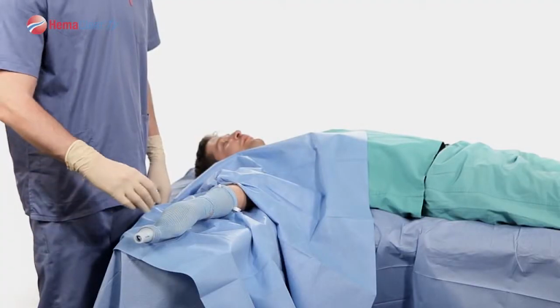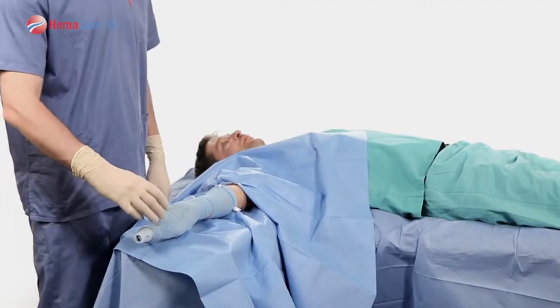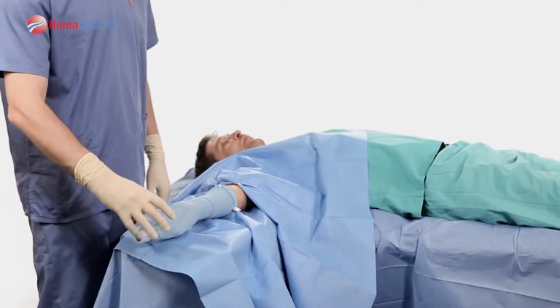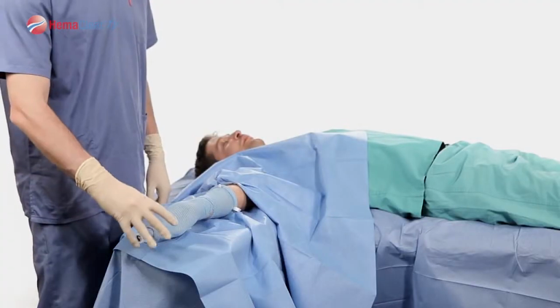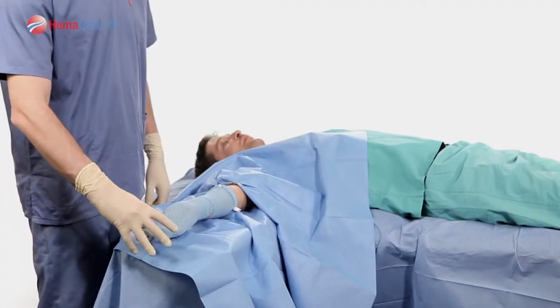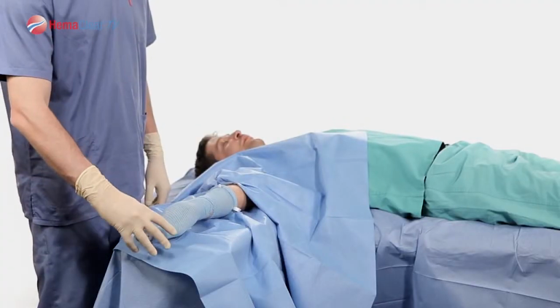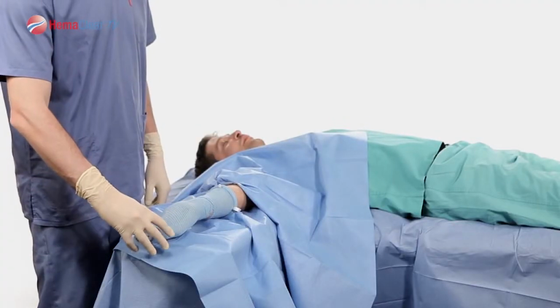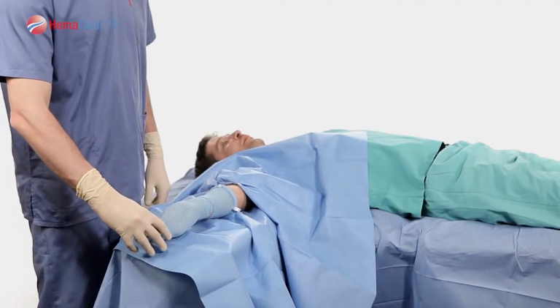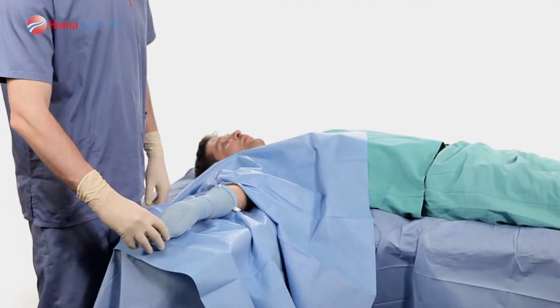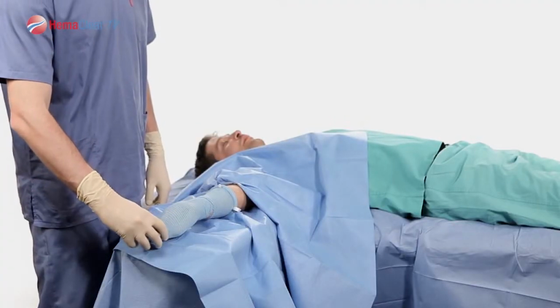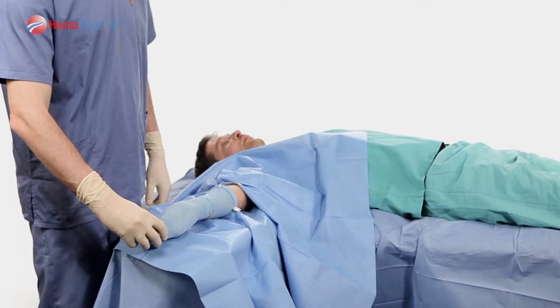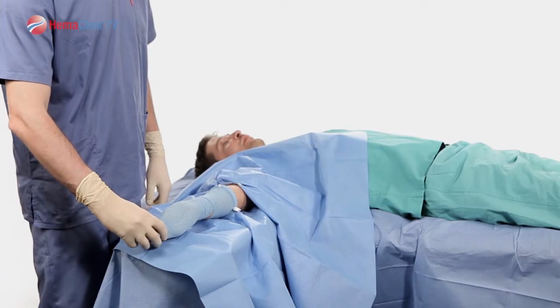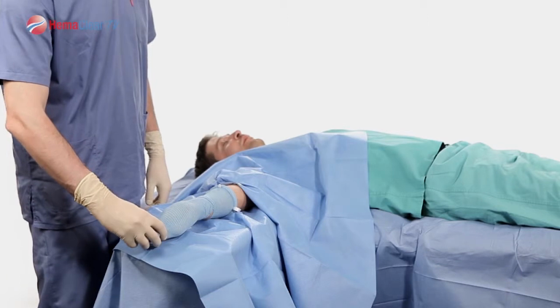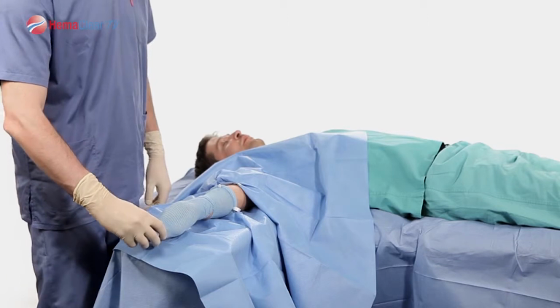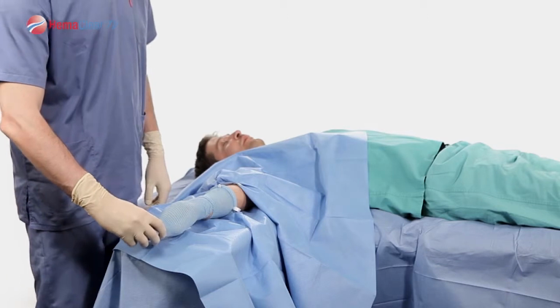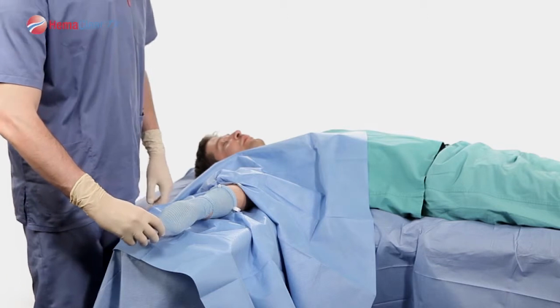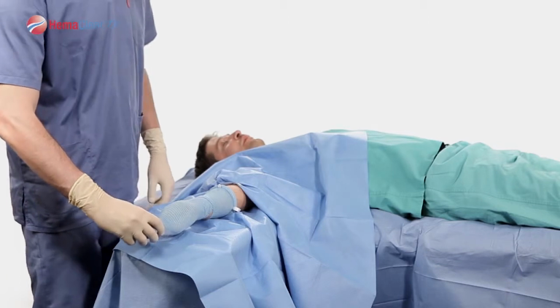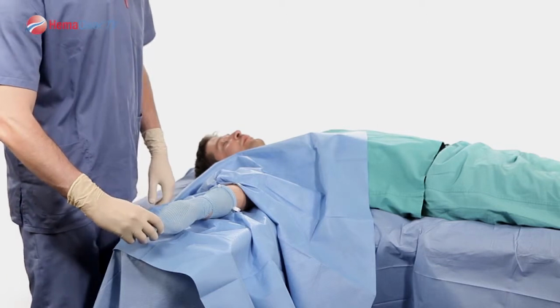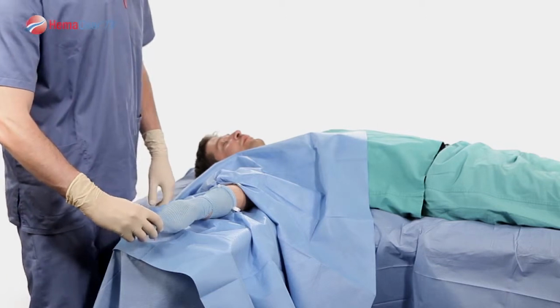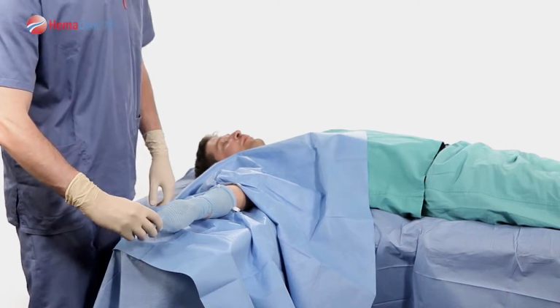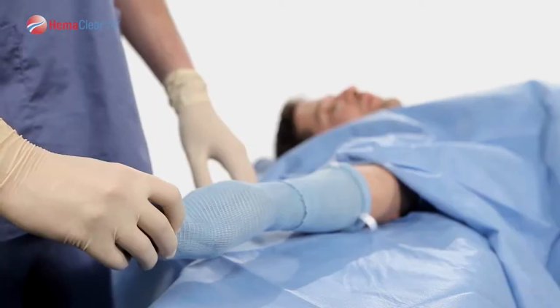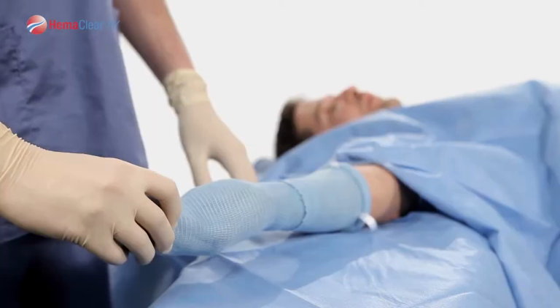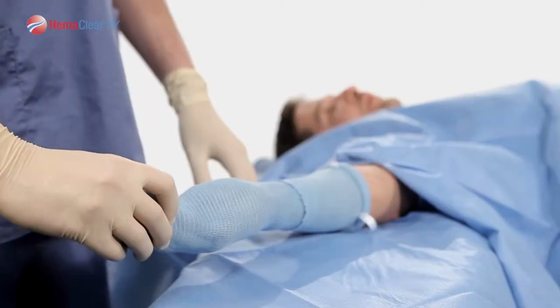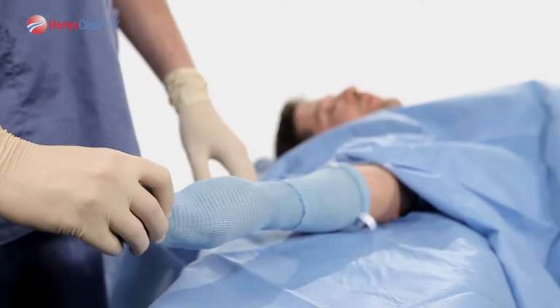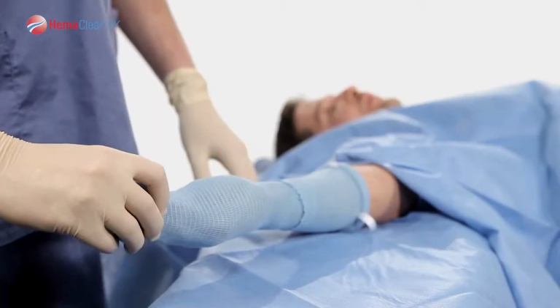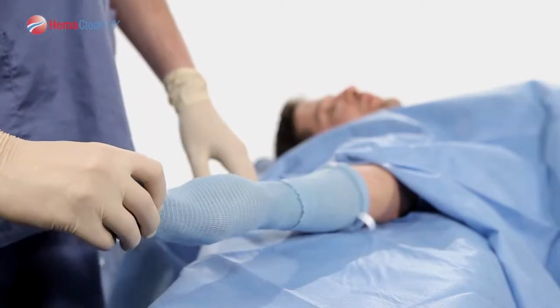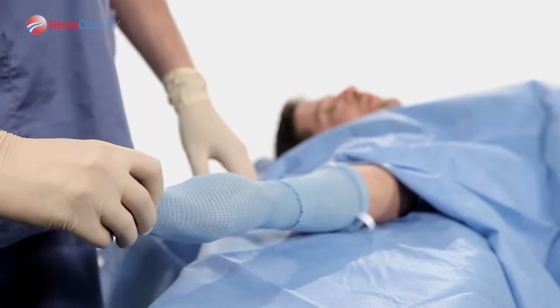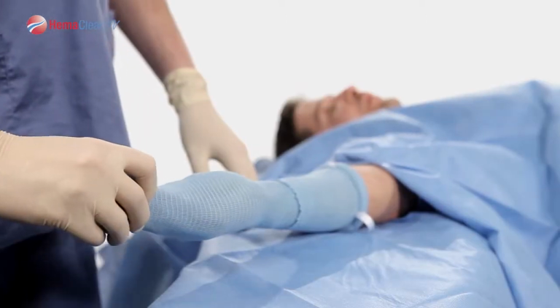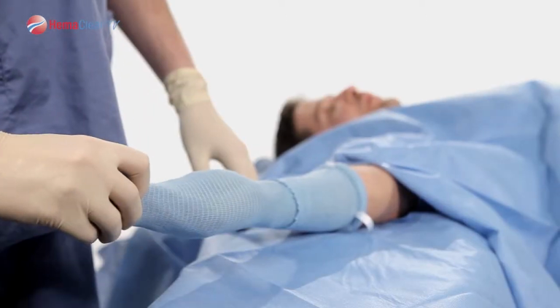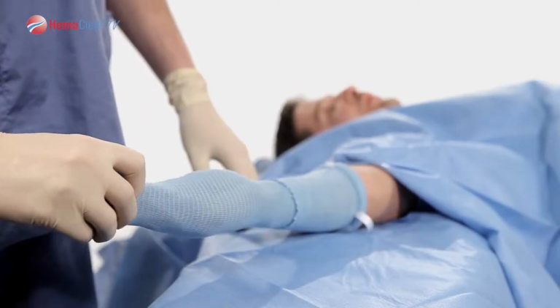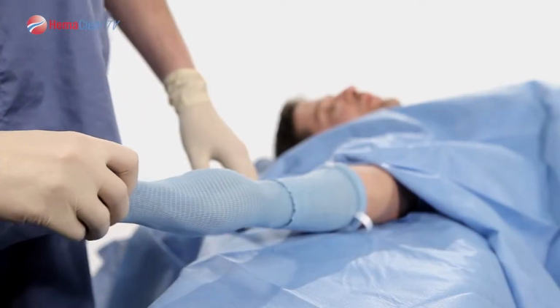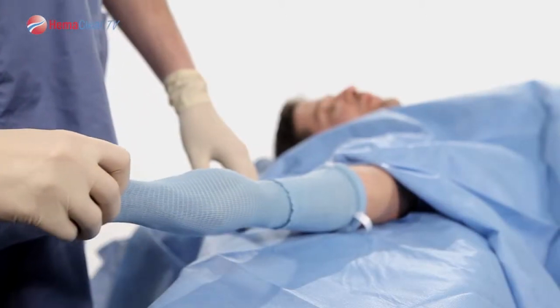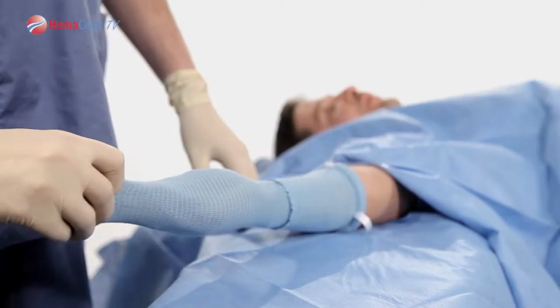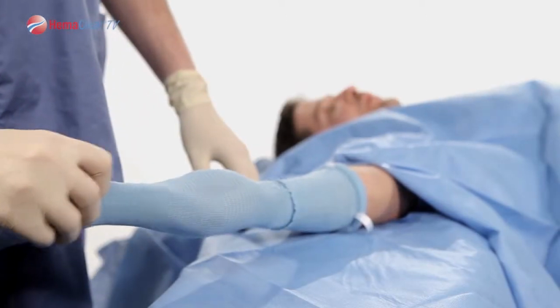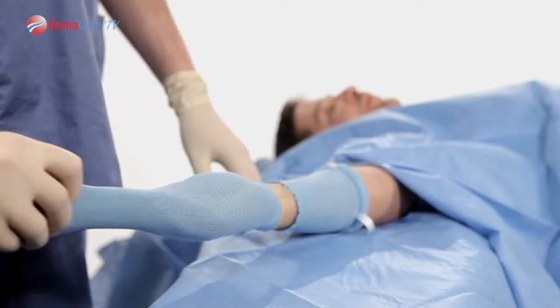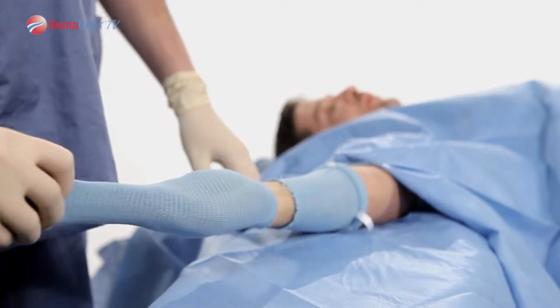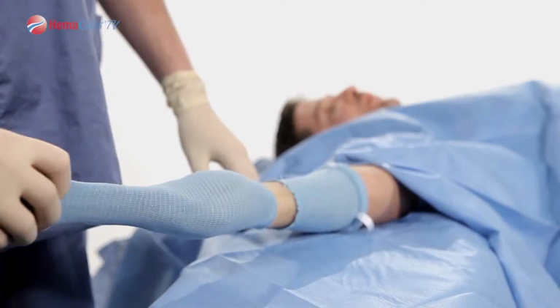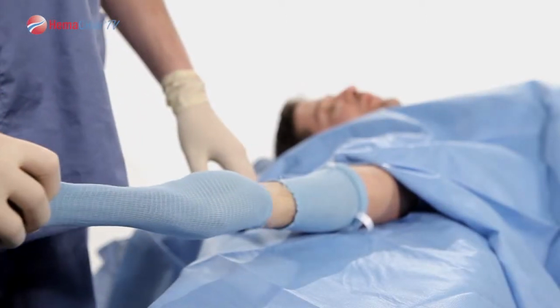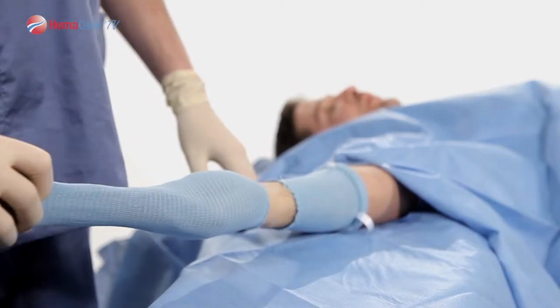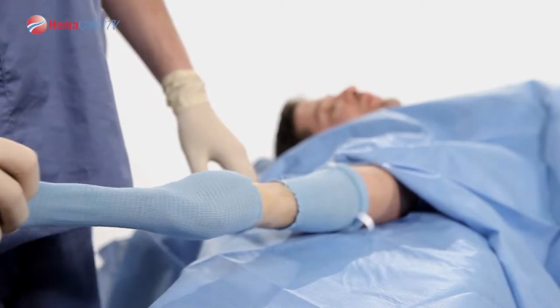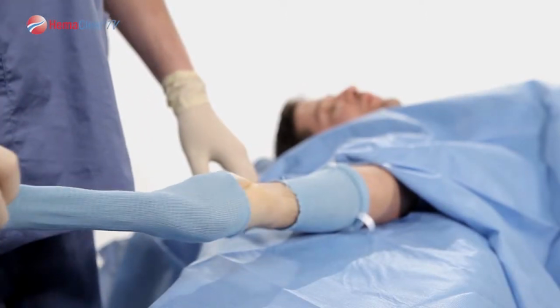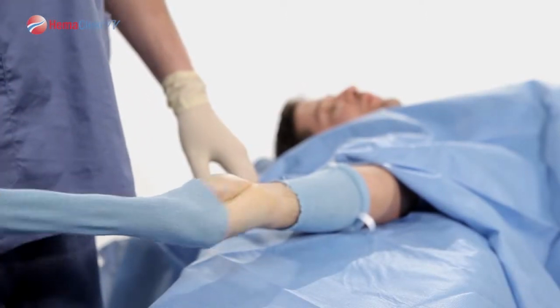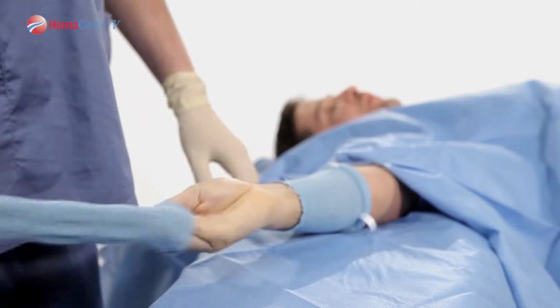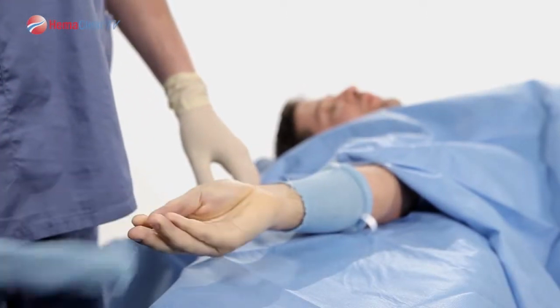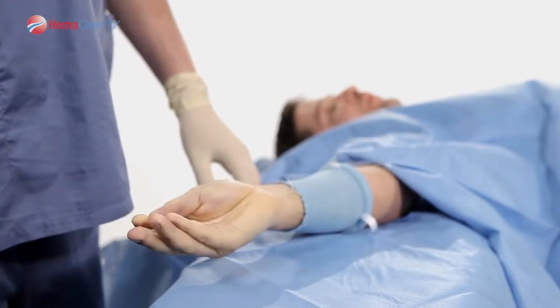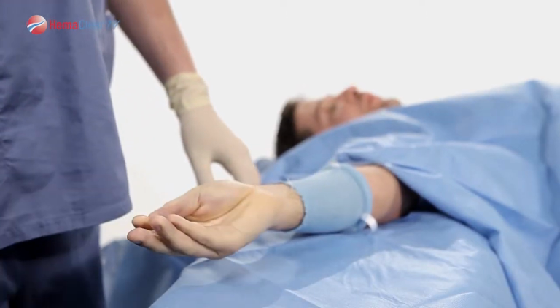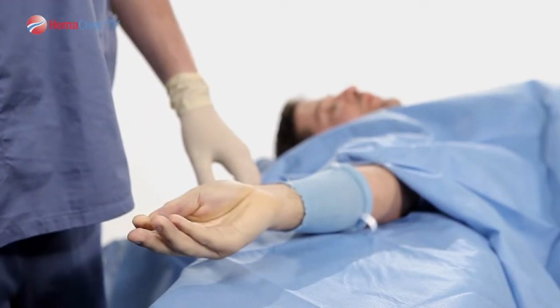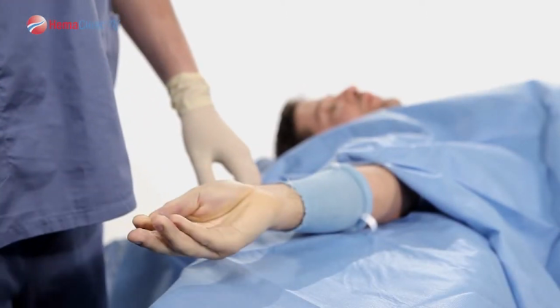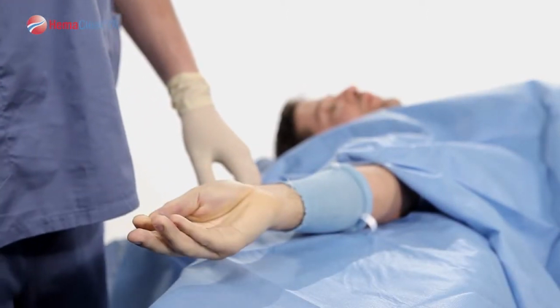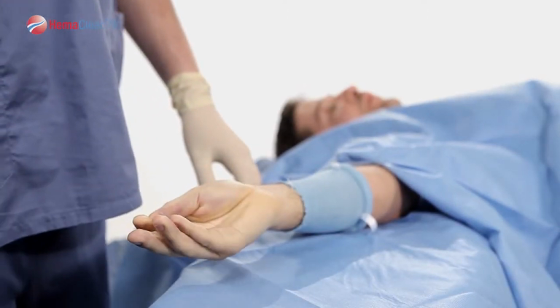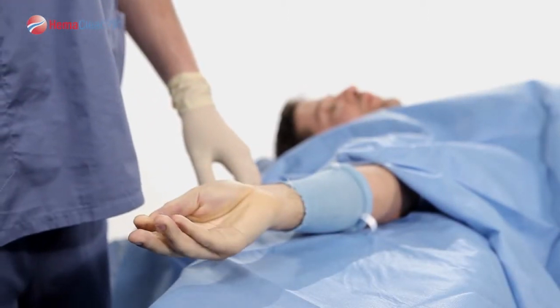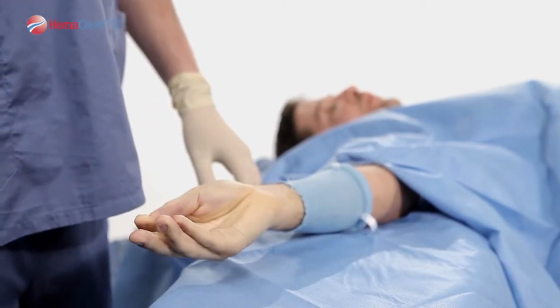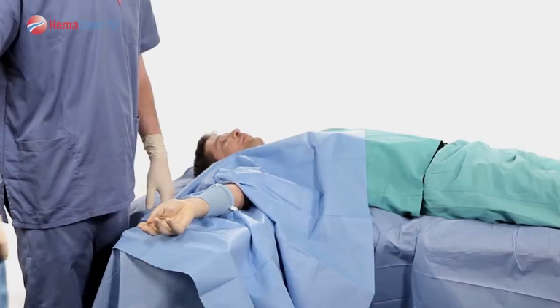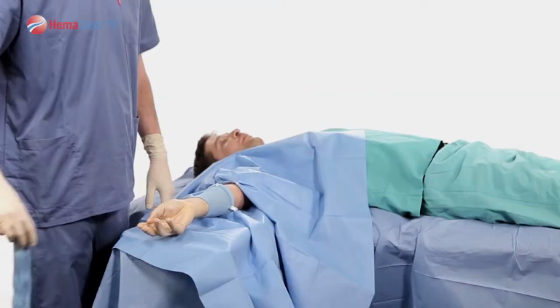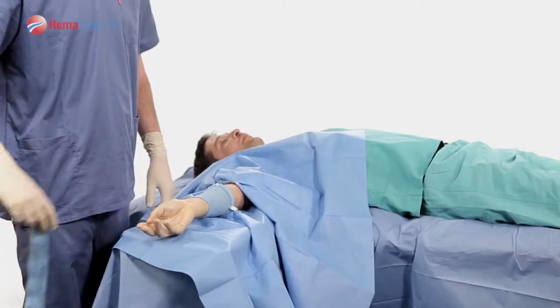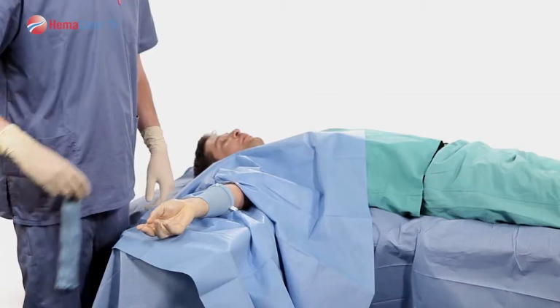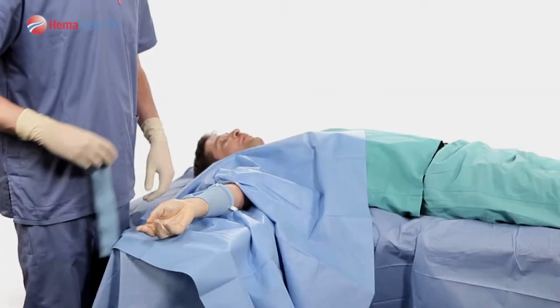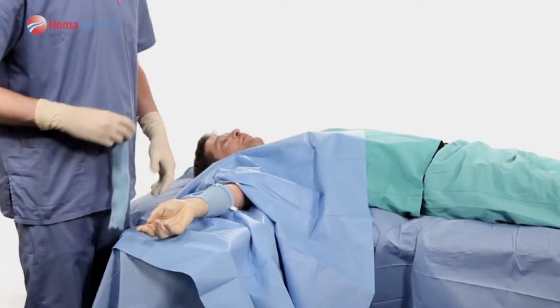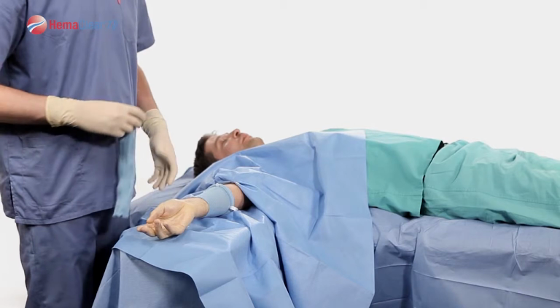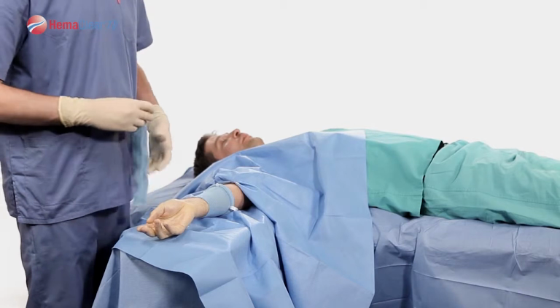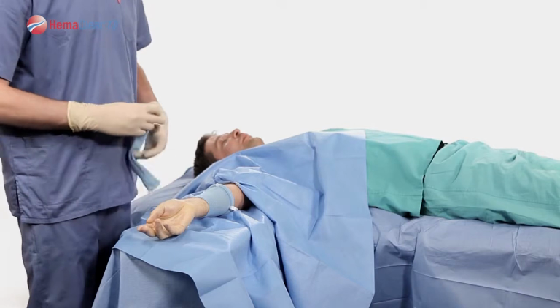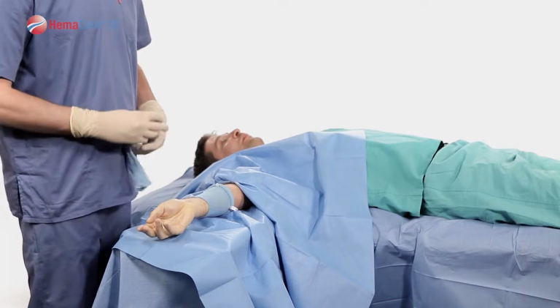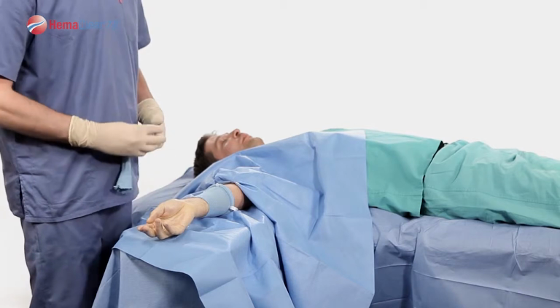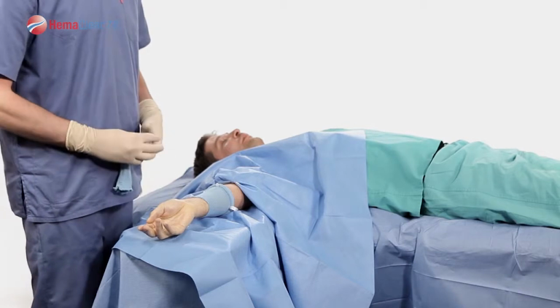To start your procedure, remove the Model F cup, exposing your surgical area. You are now ready to begin your procedure.